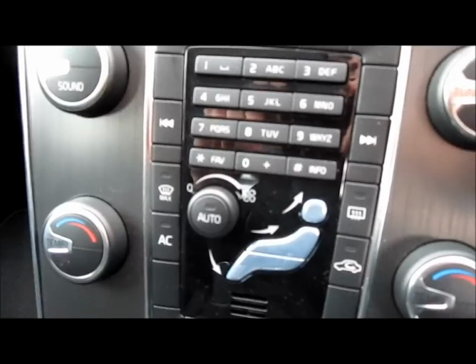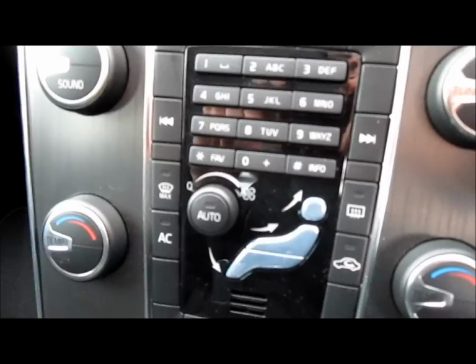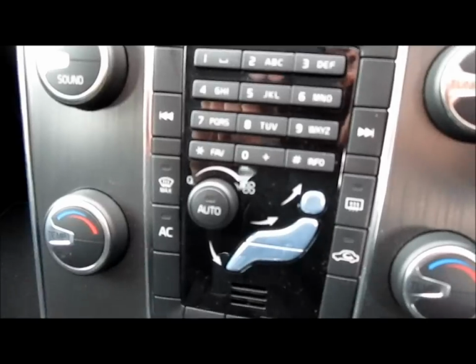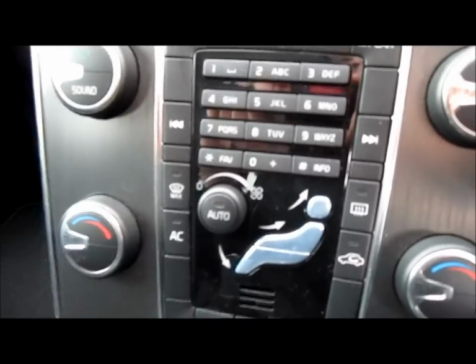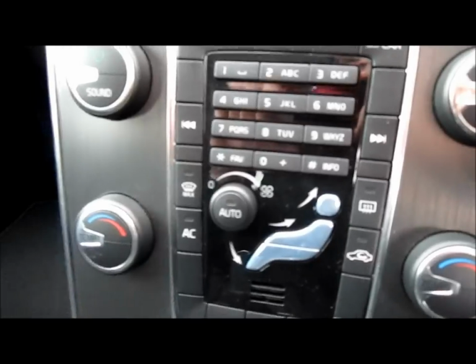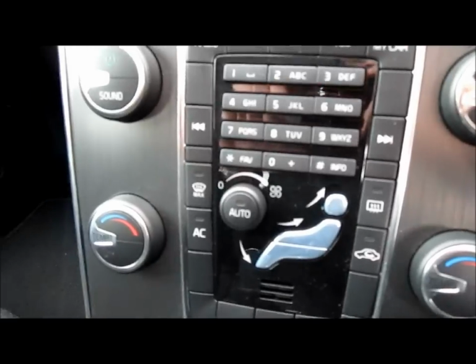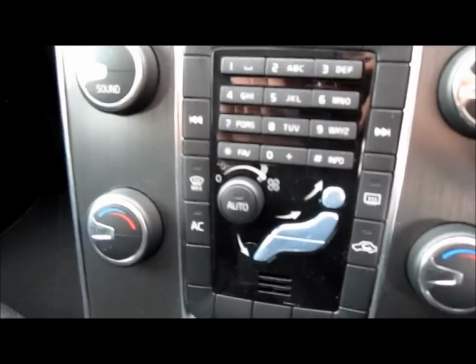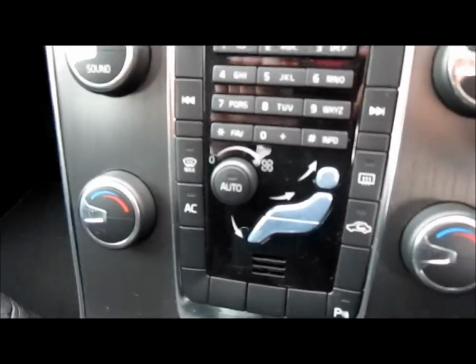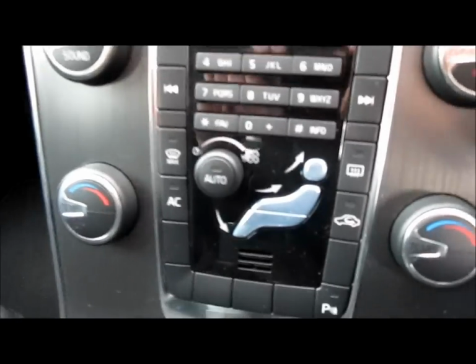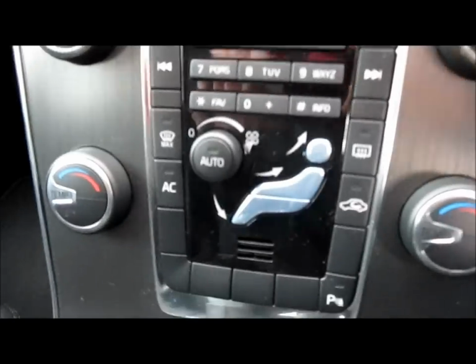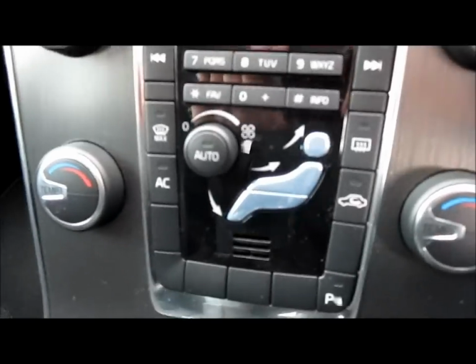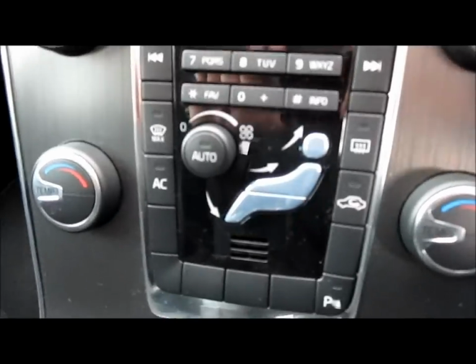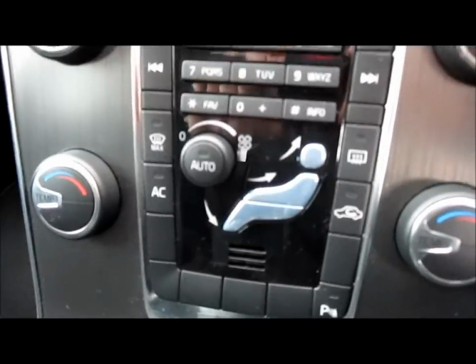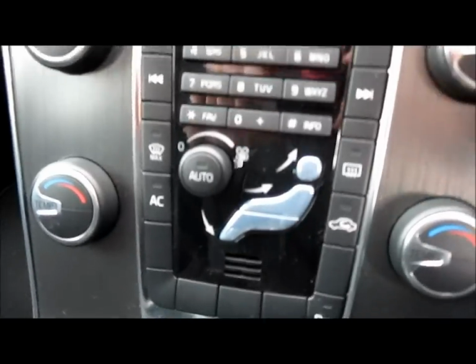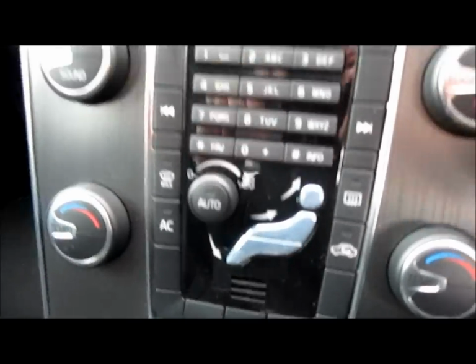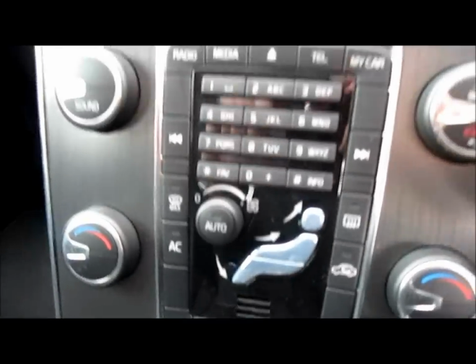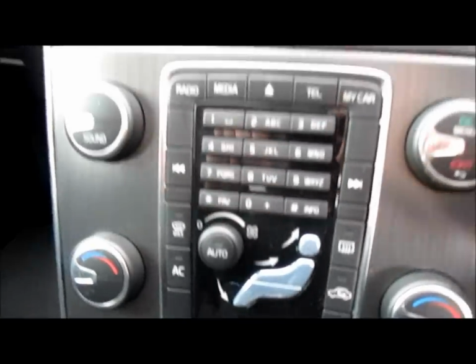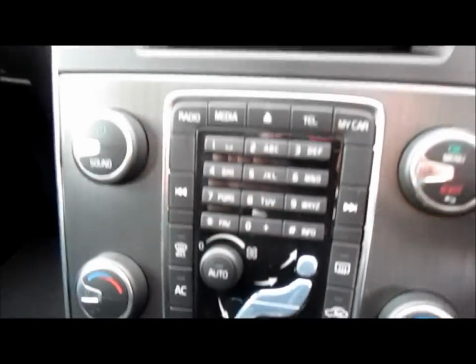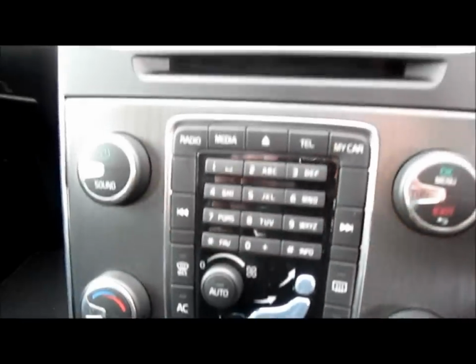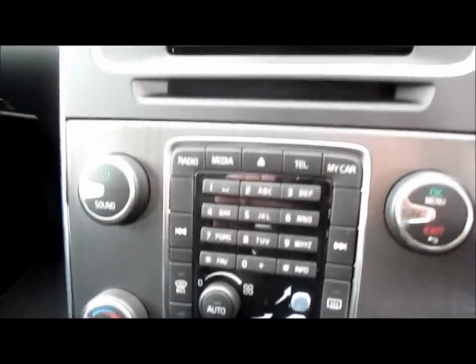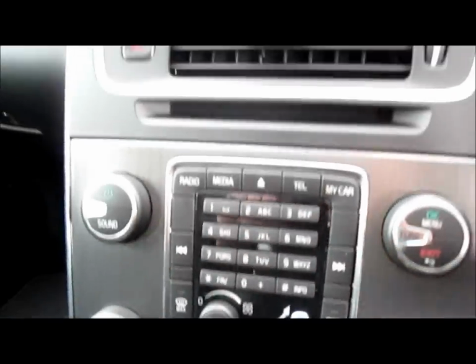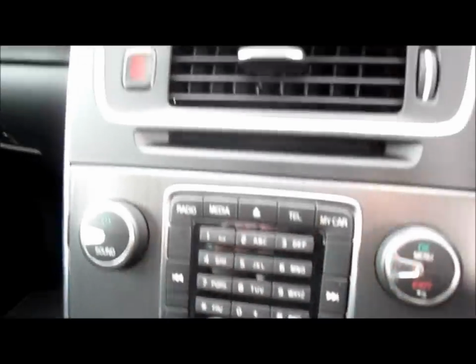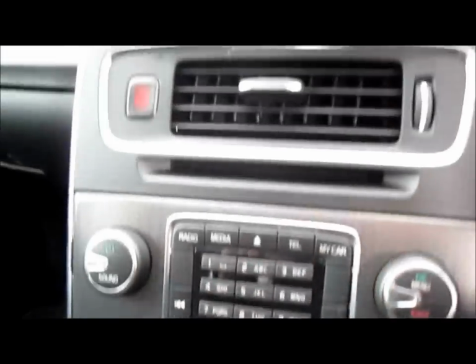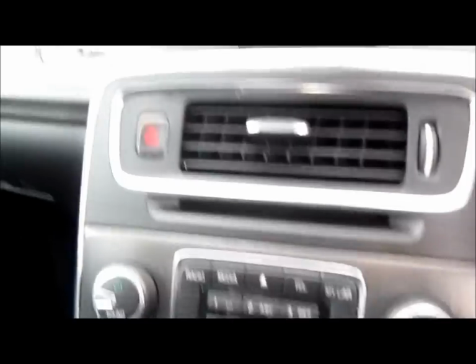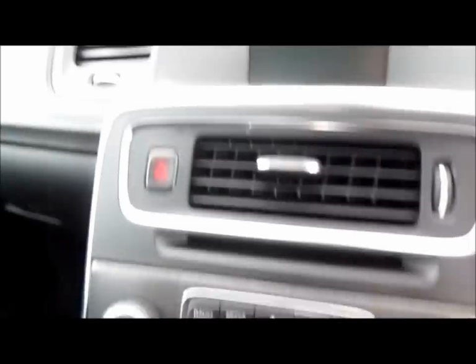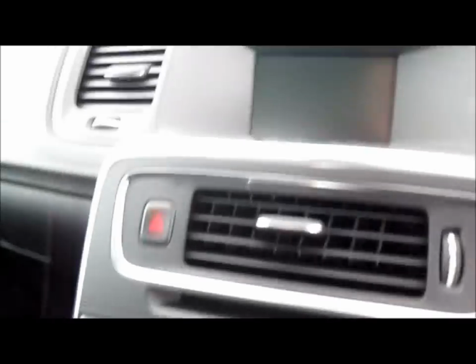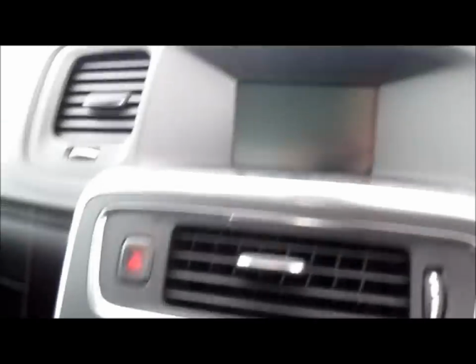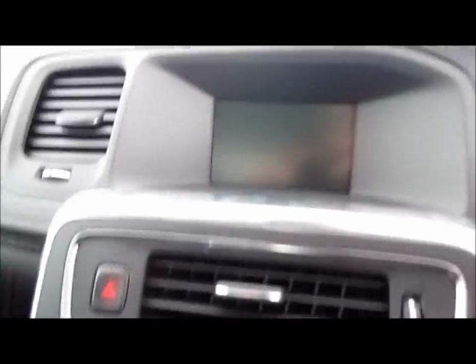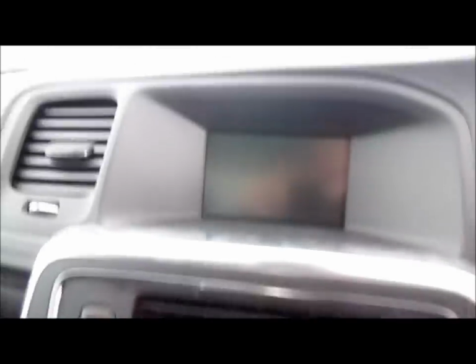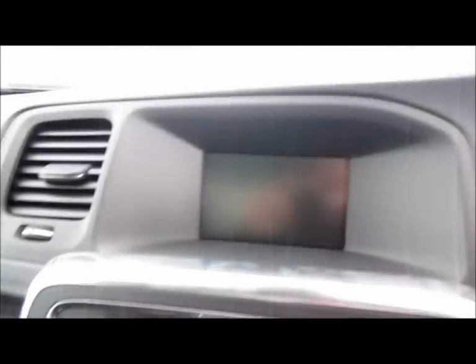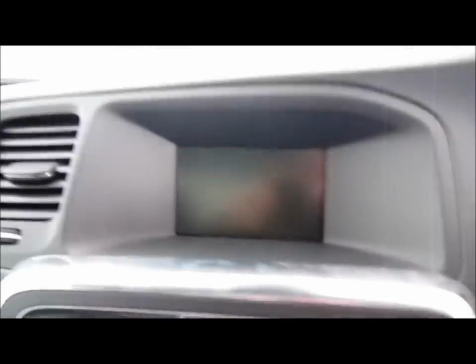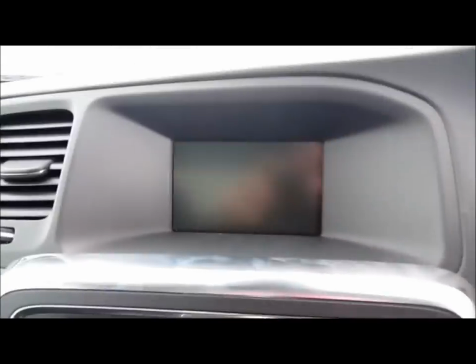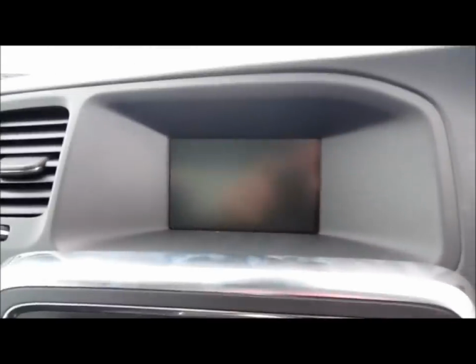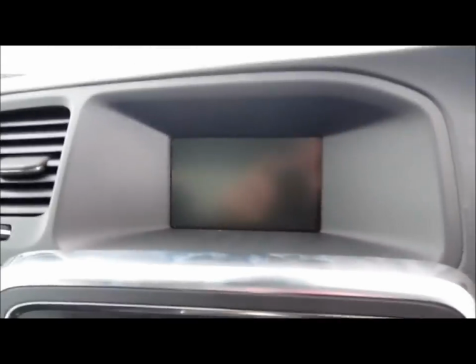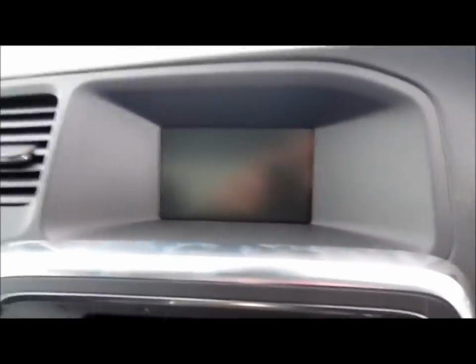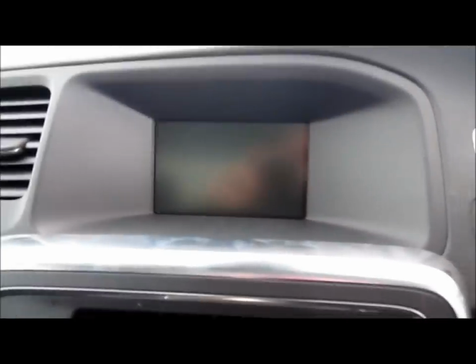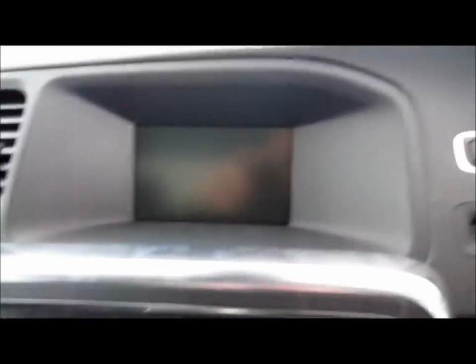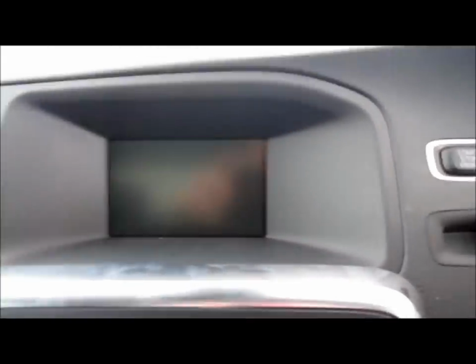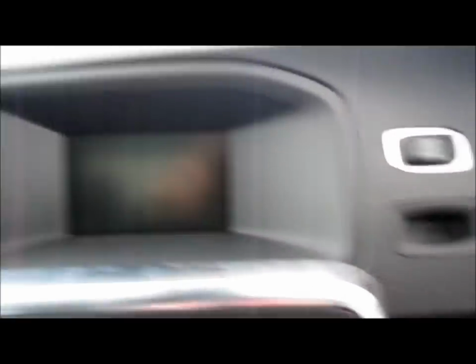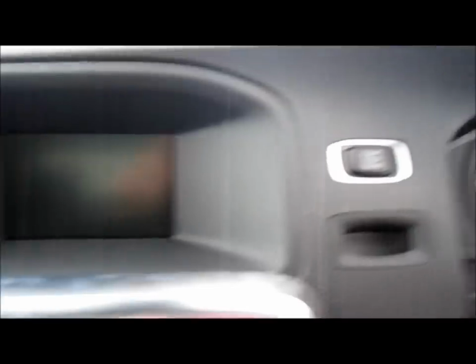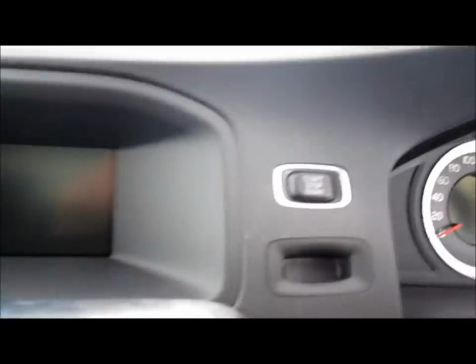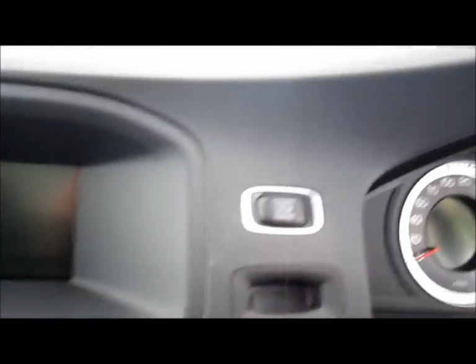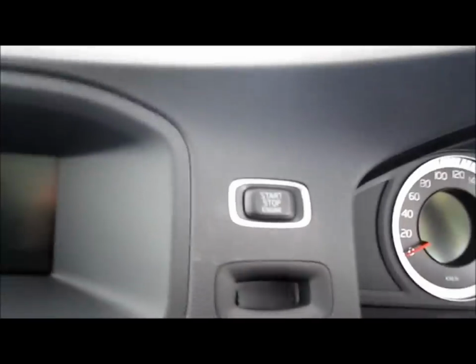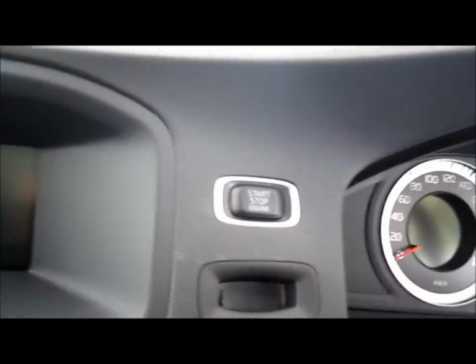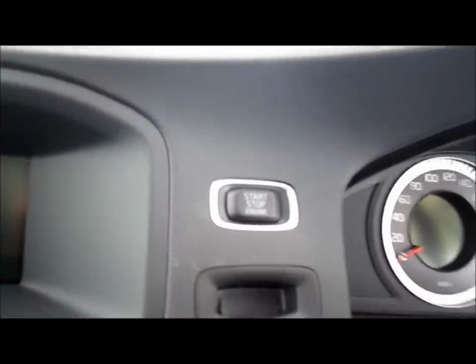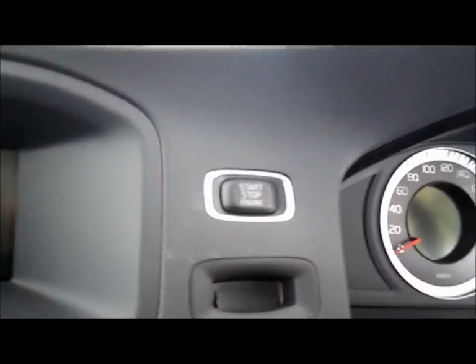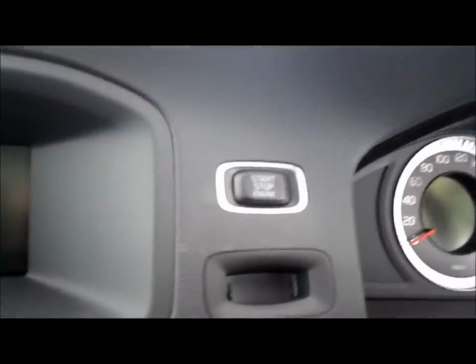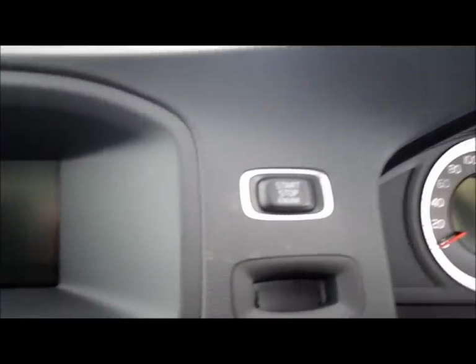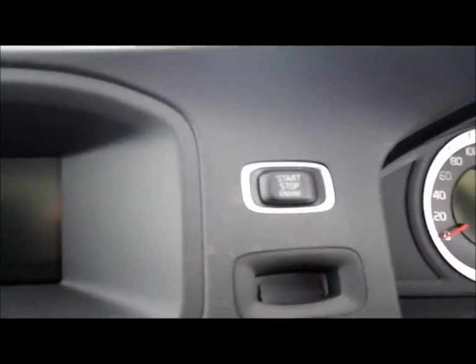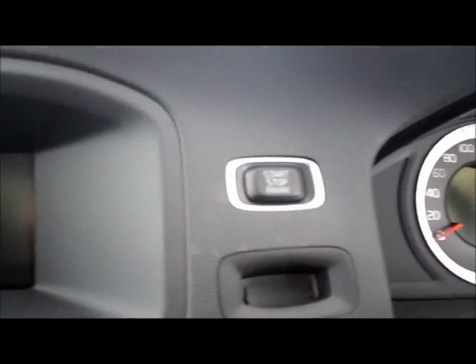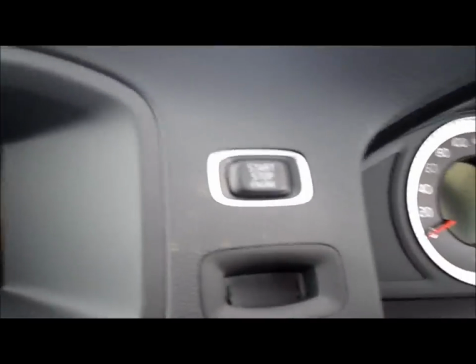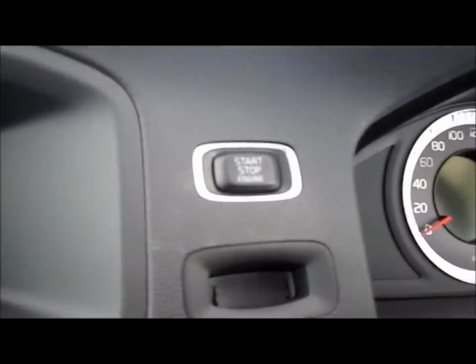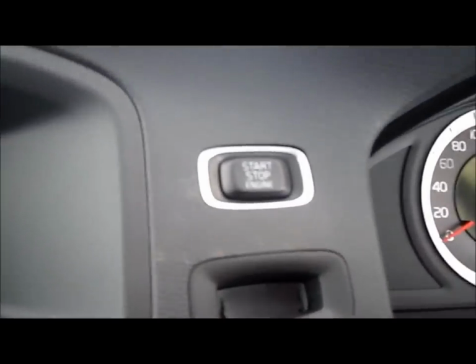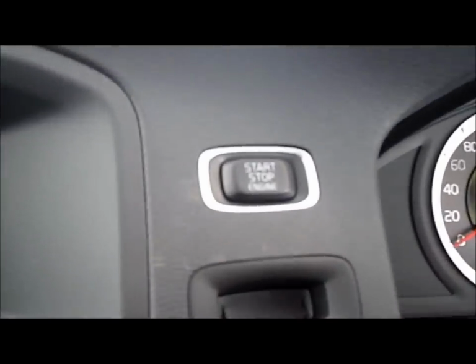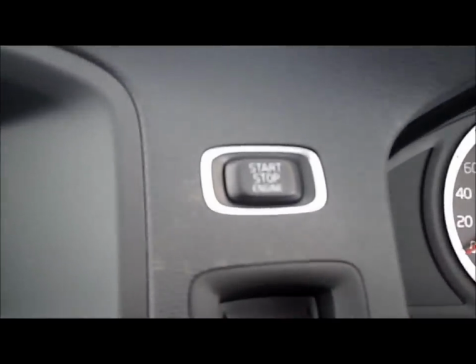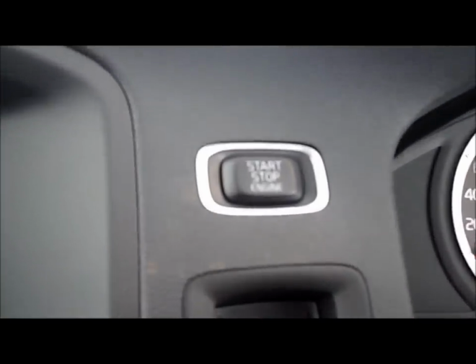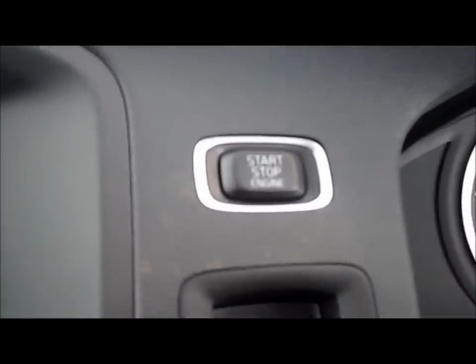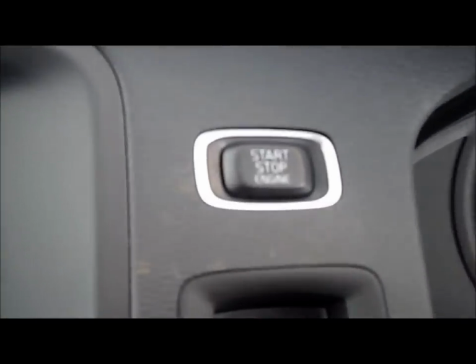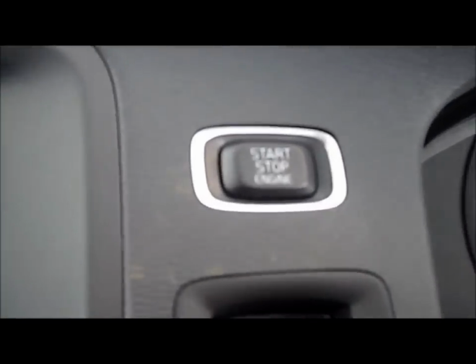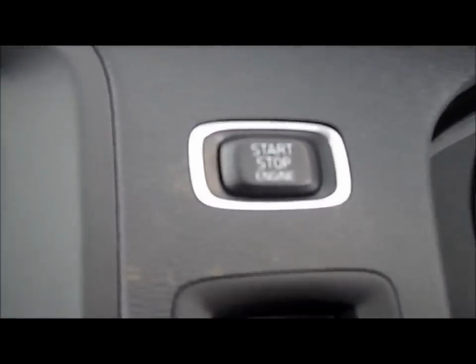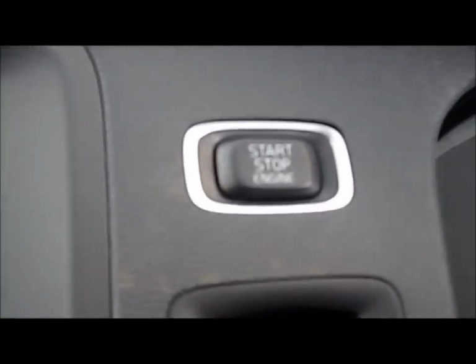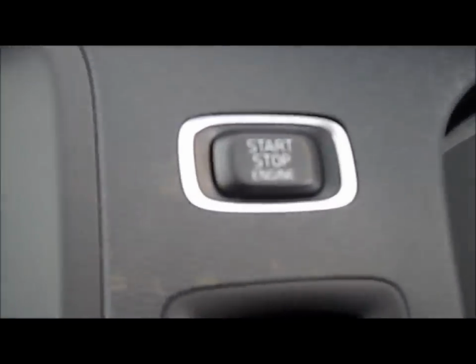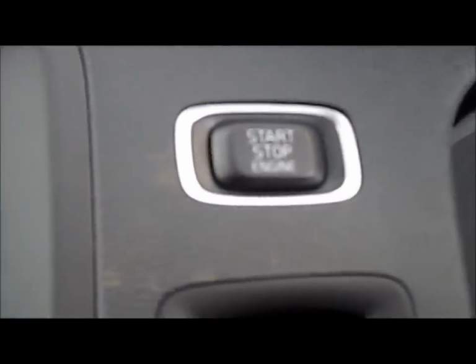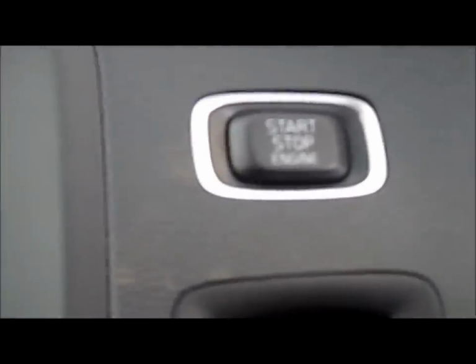Radio and climate control, as well as a screen and a start-up and stop button for the engine.